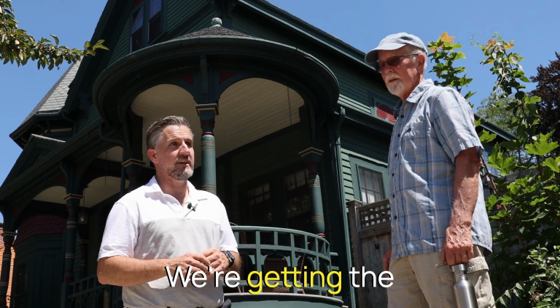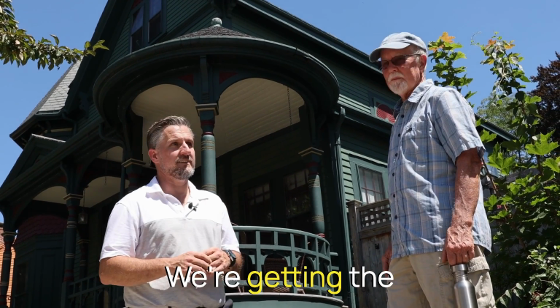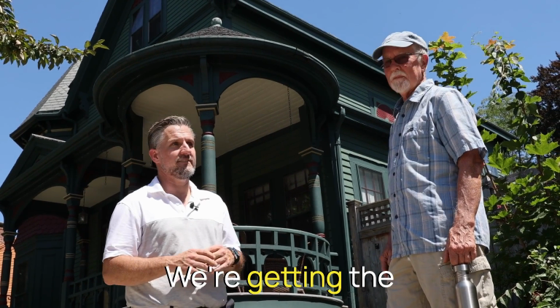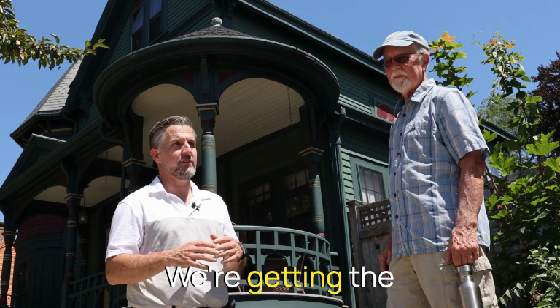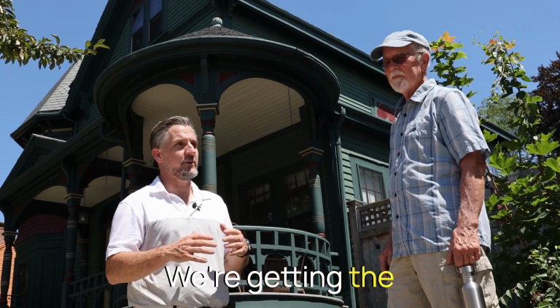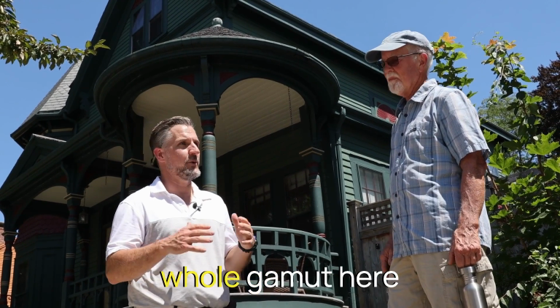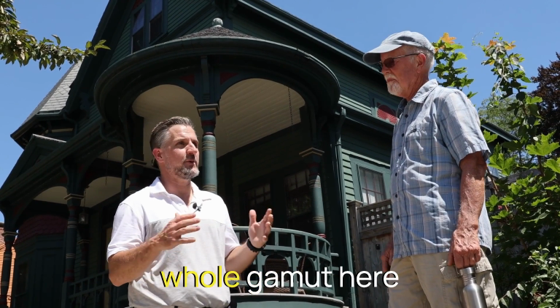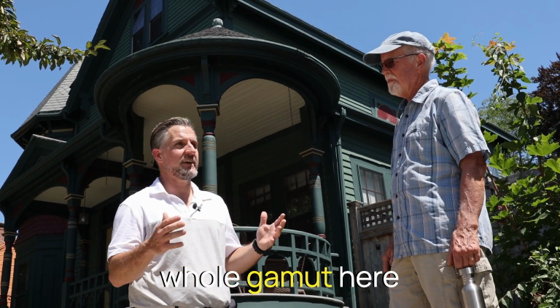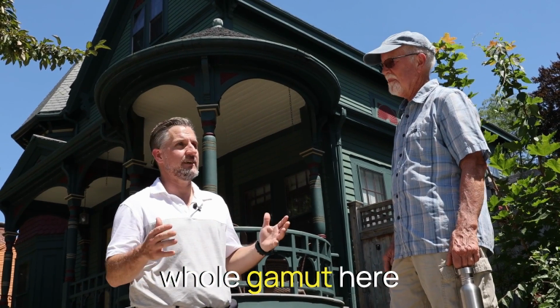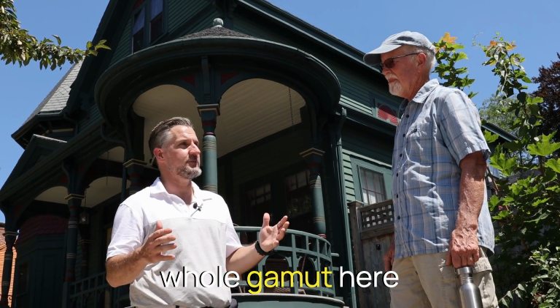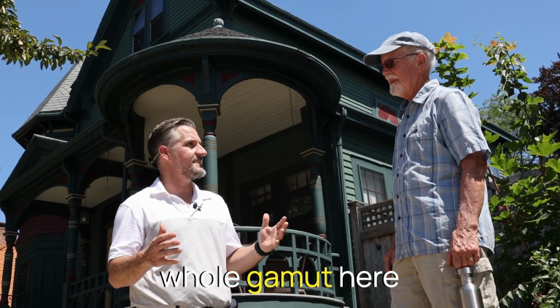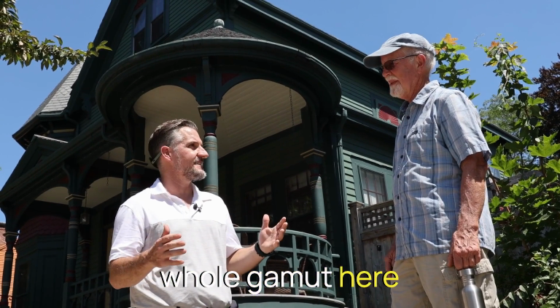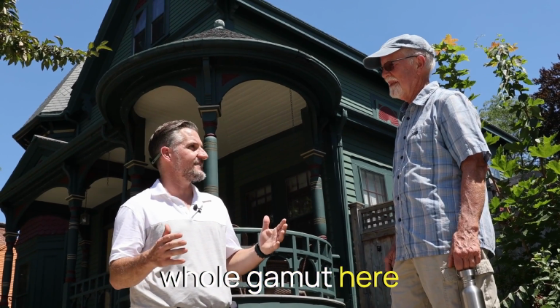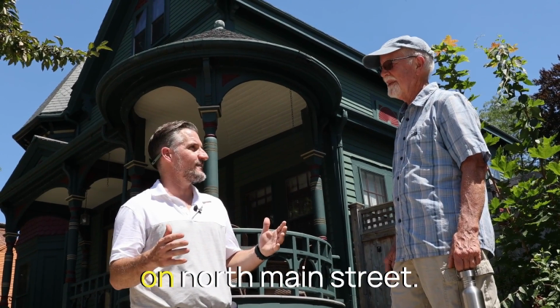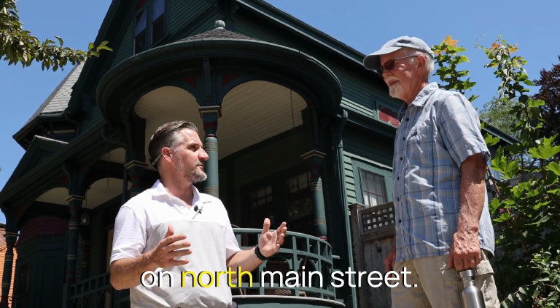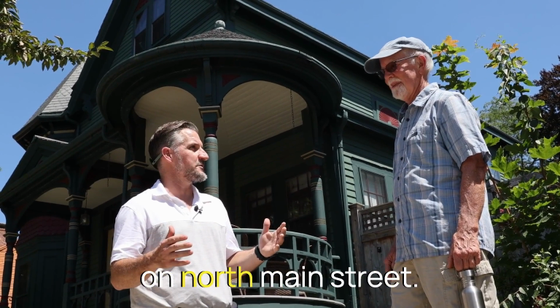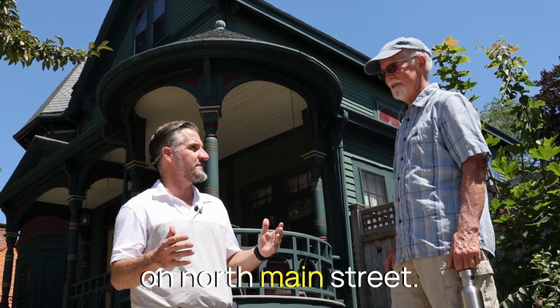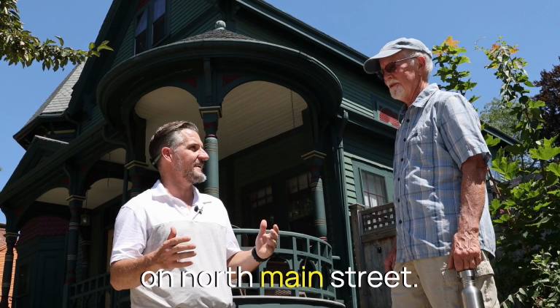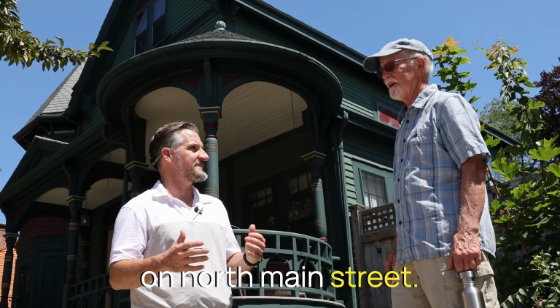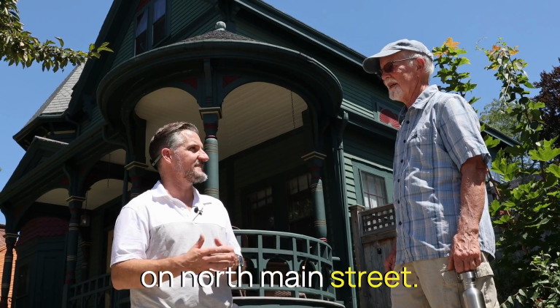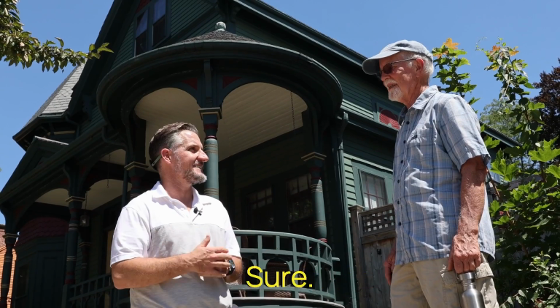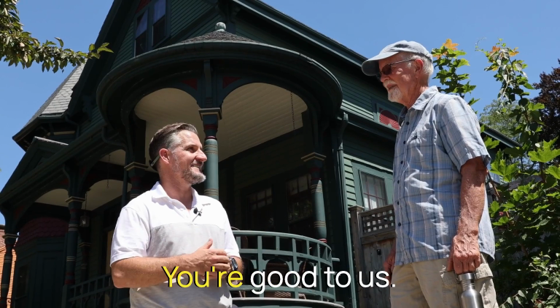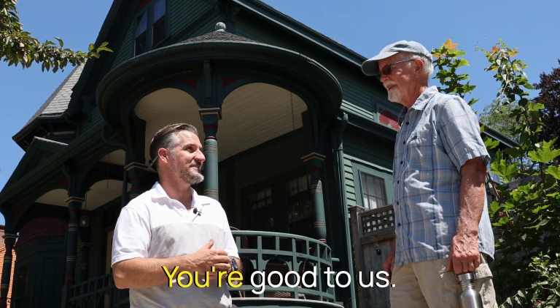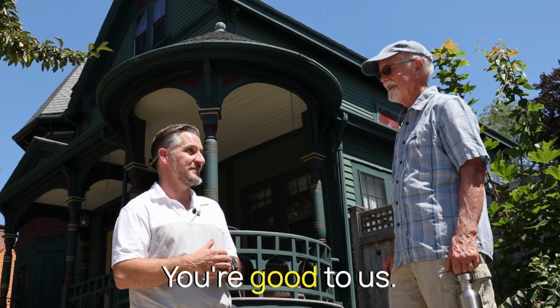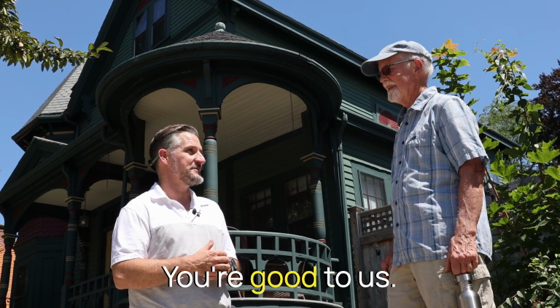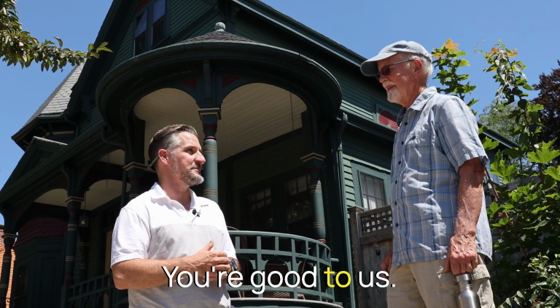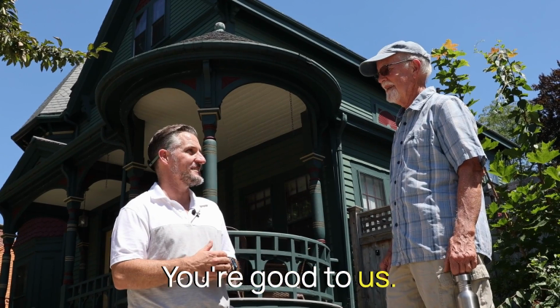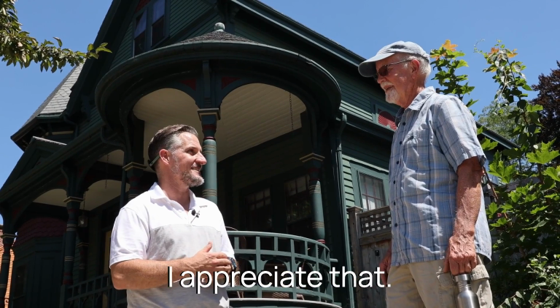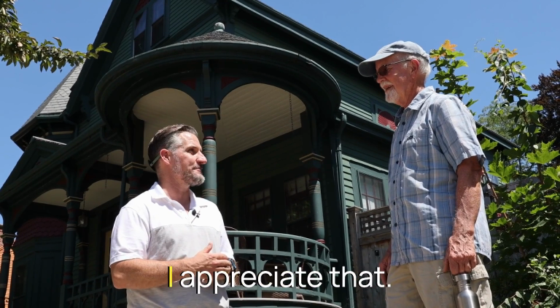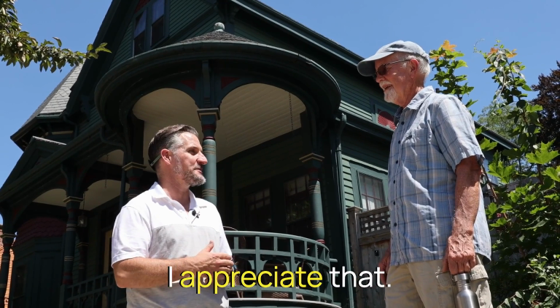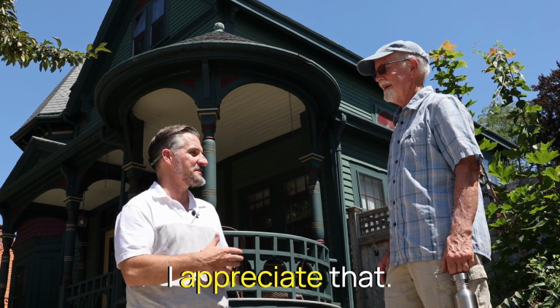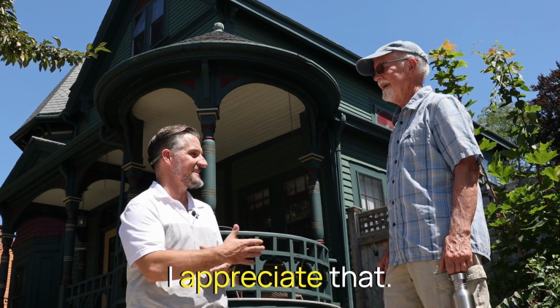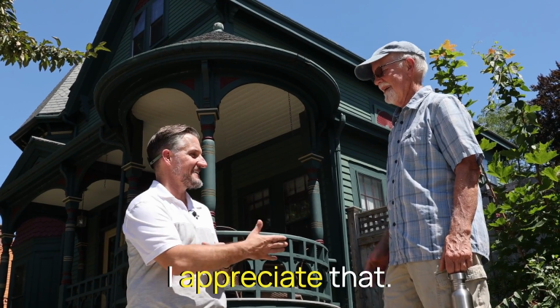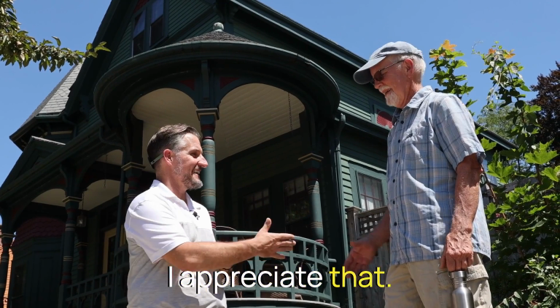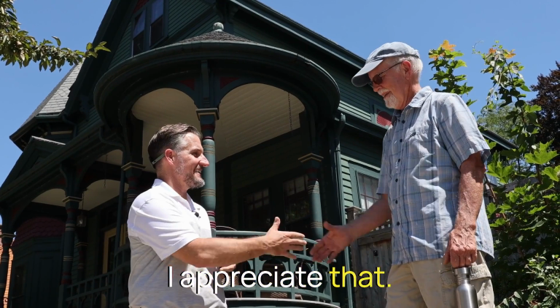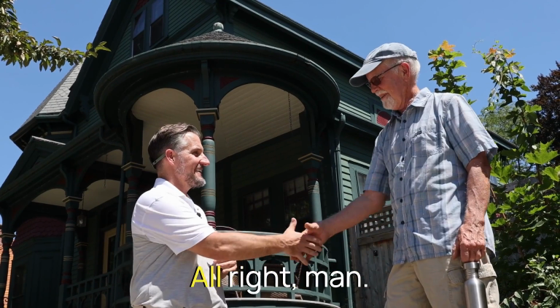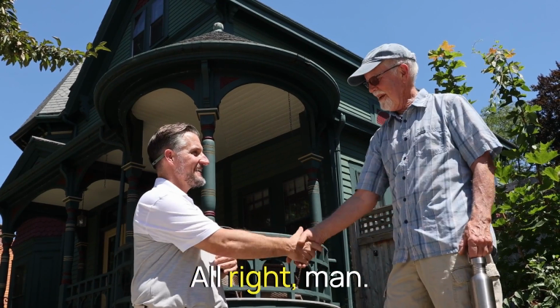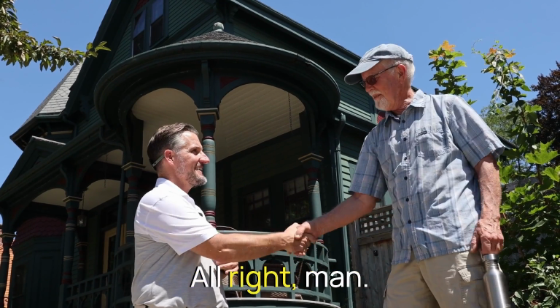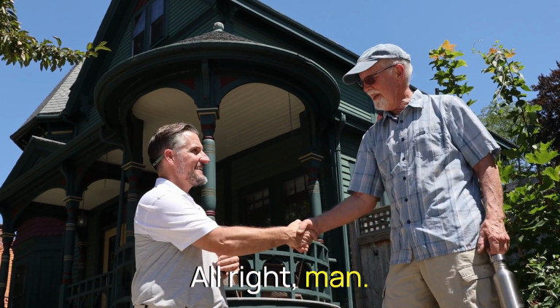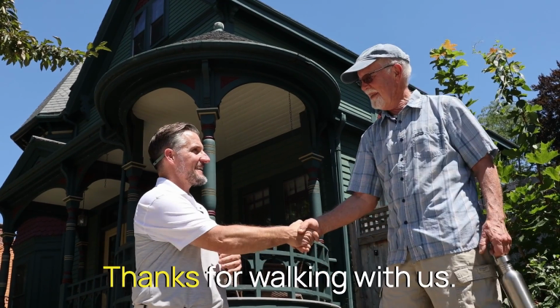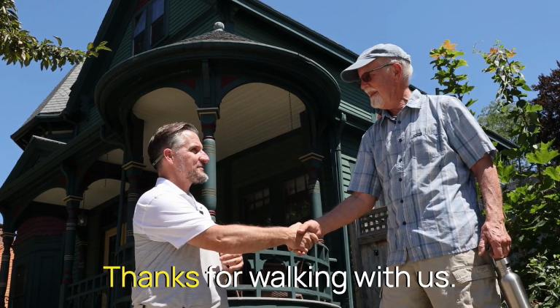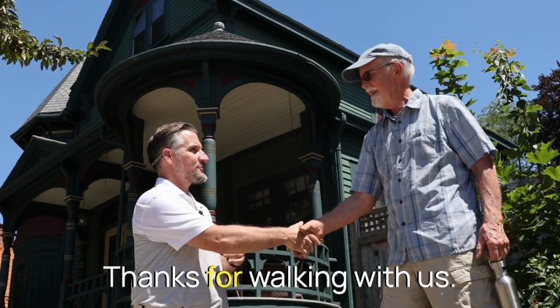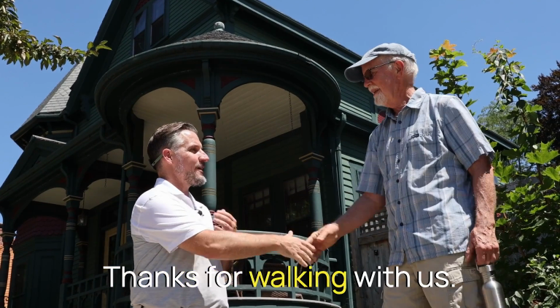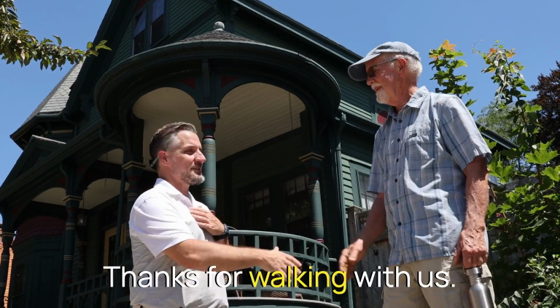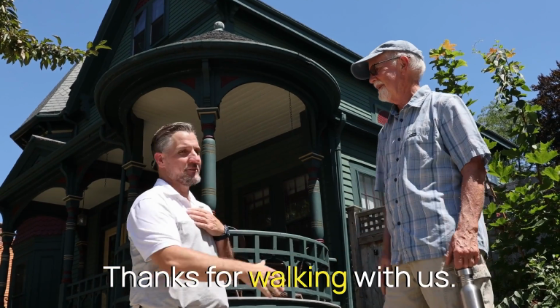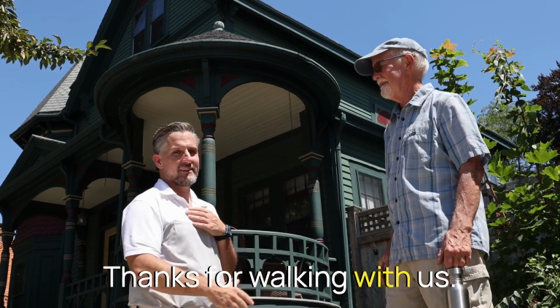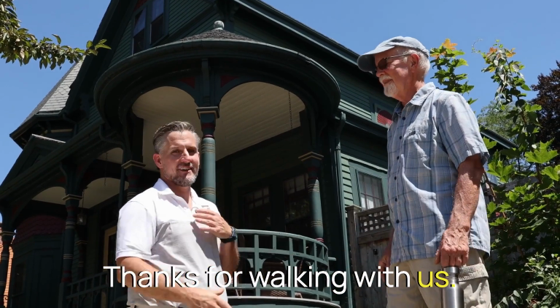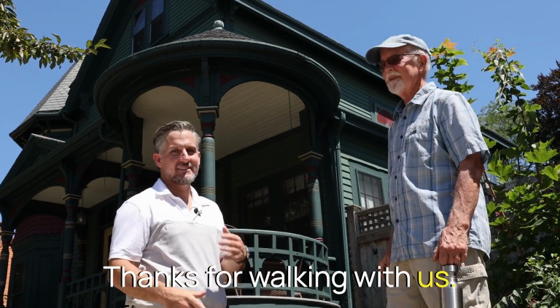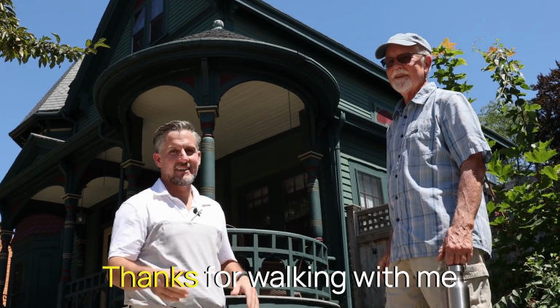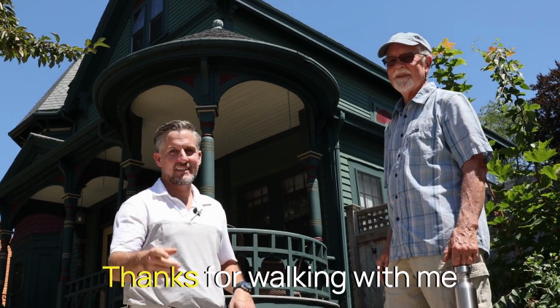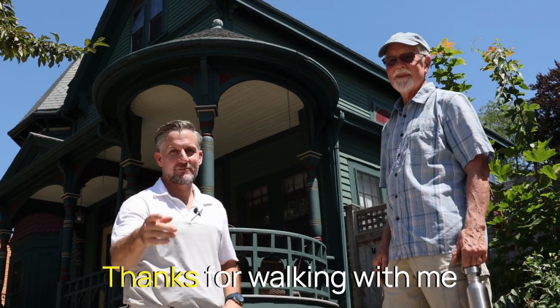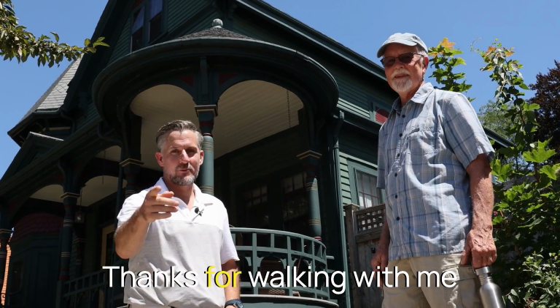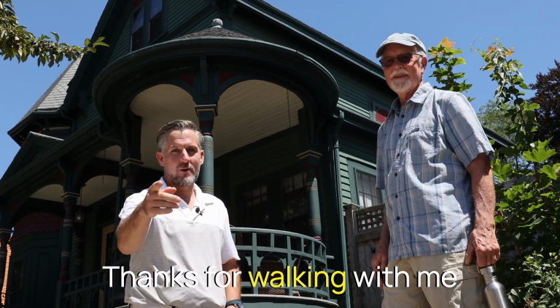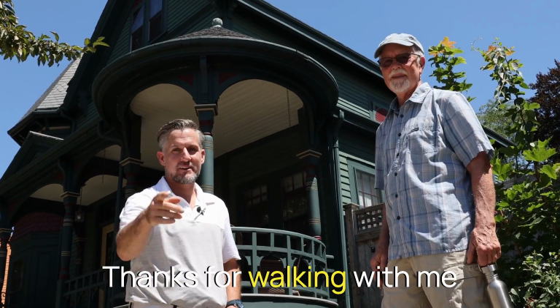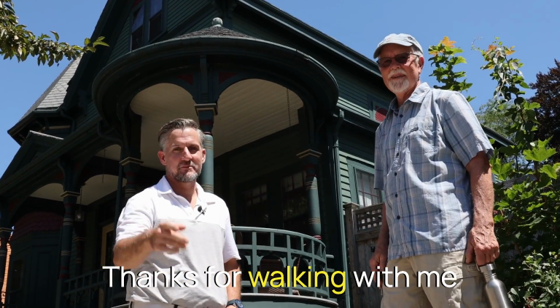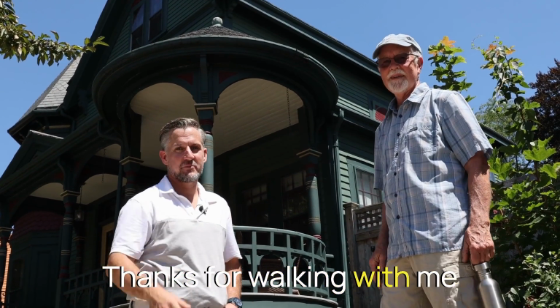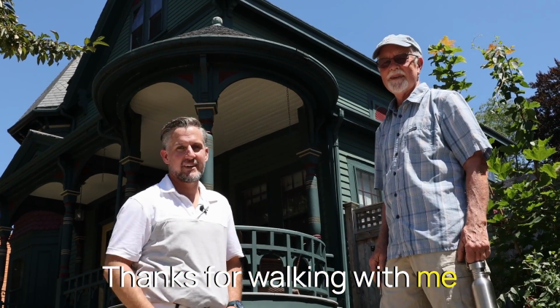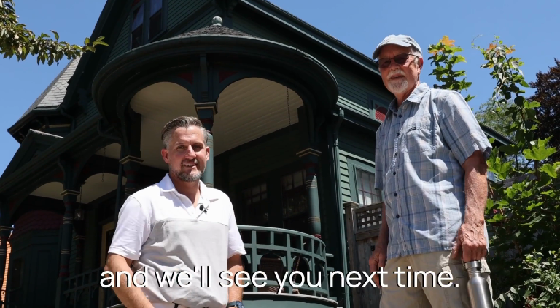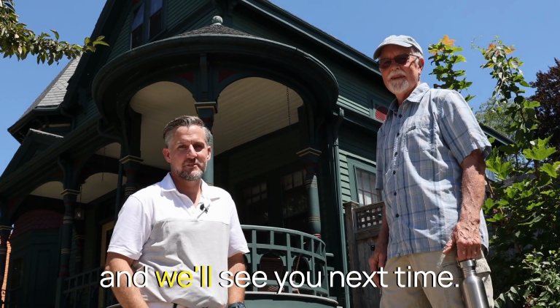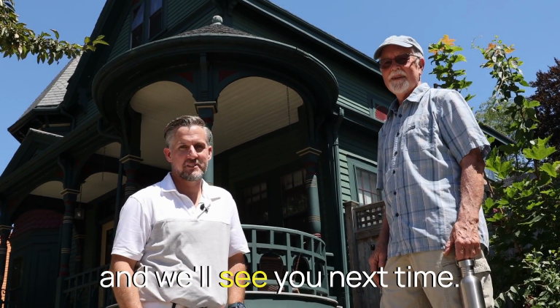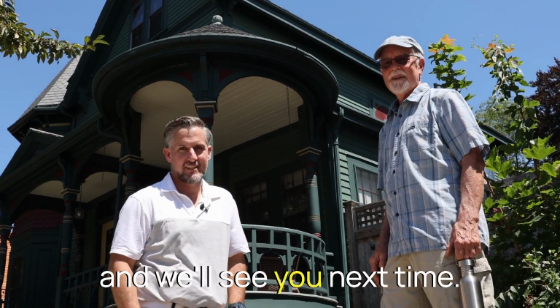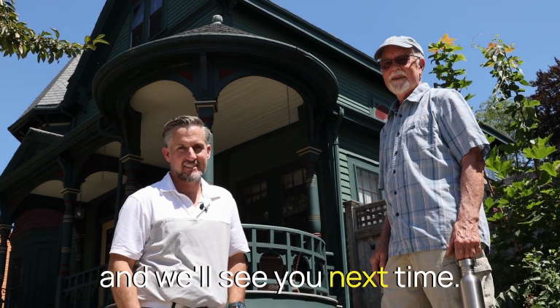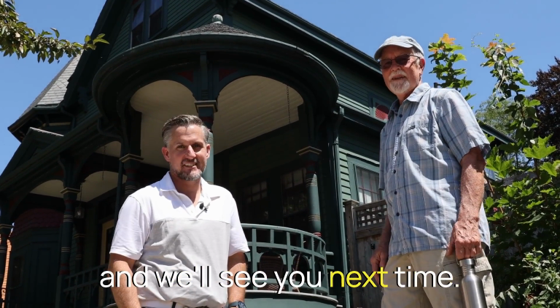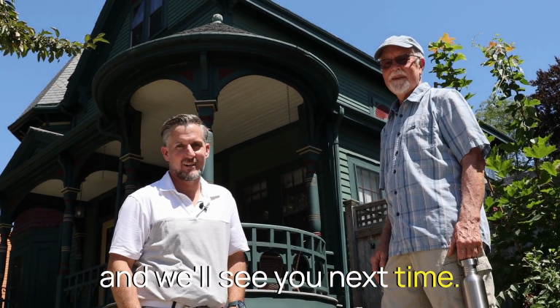We're getting the whole gamut here on North Main Street. Thanks for walking with us. Thanks for walking with me. We'll see you next time.